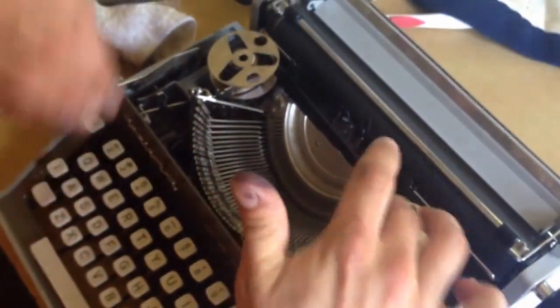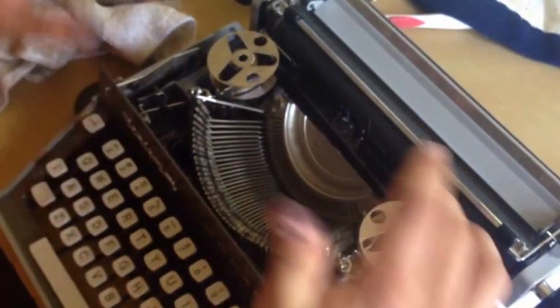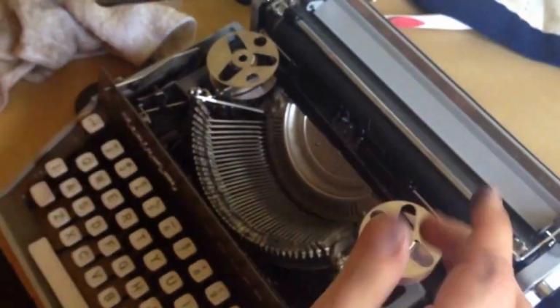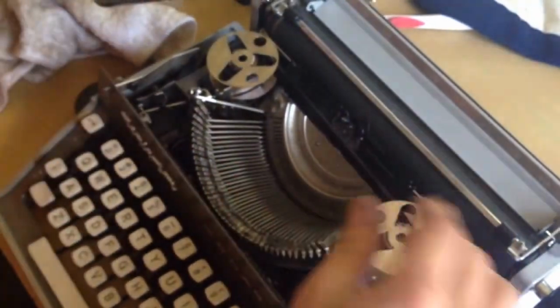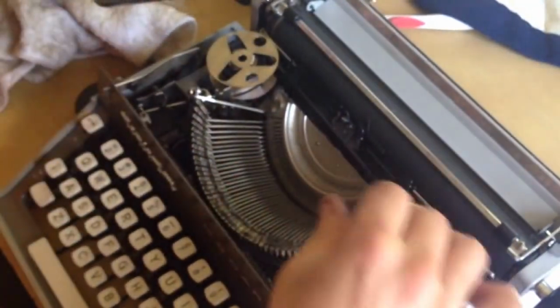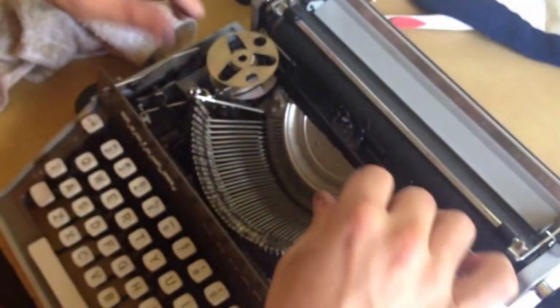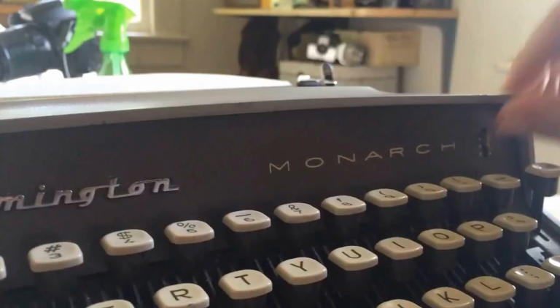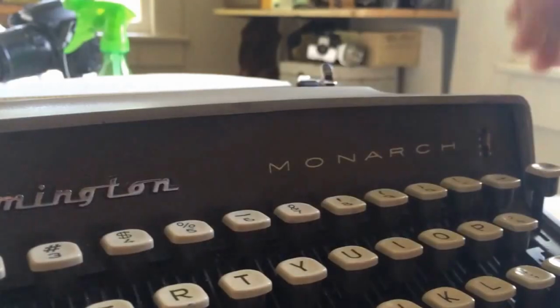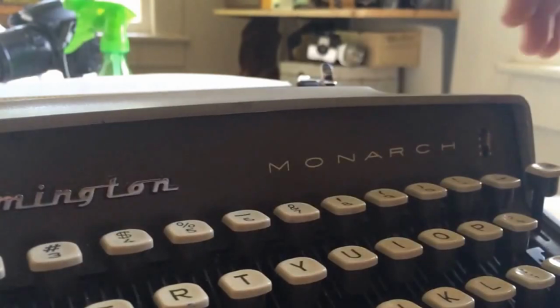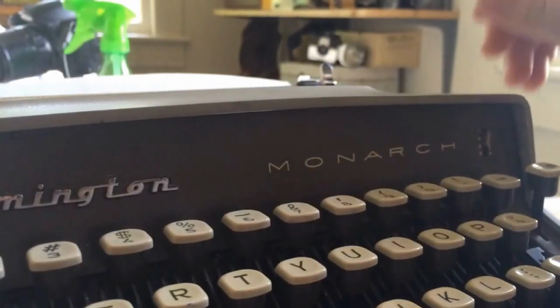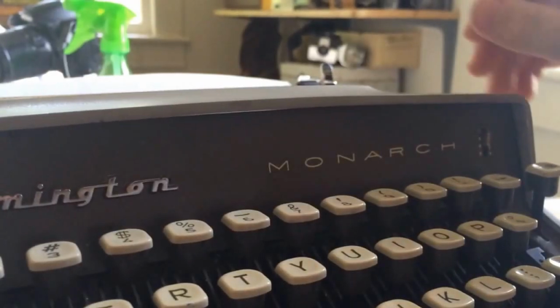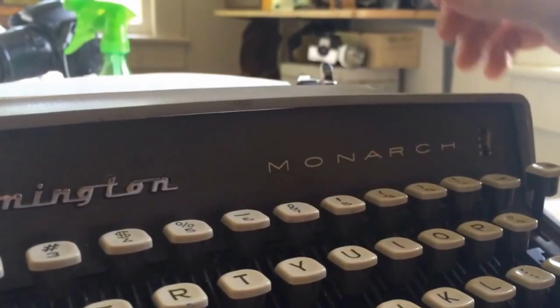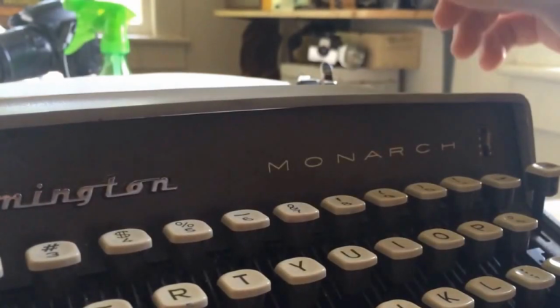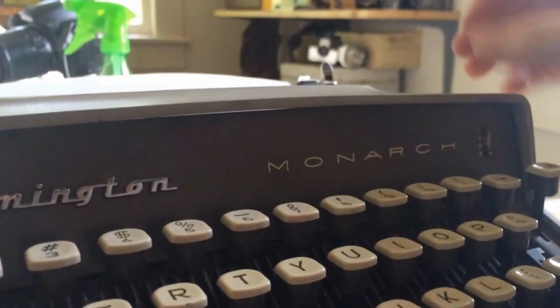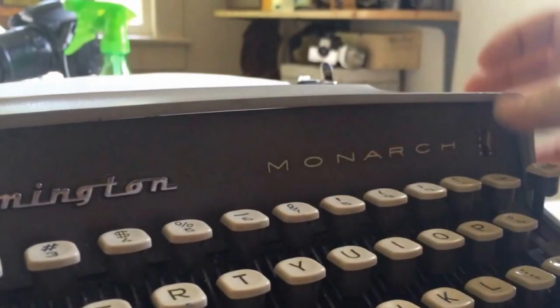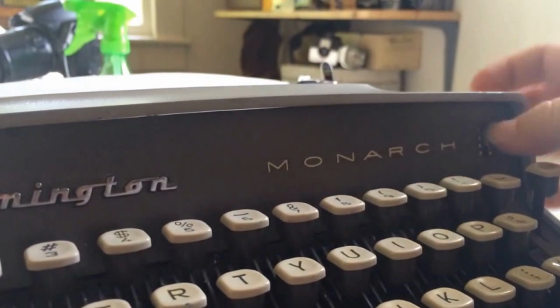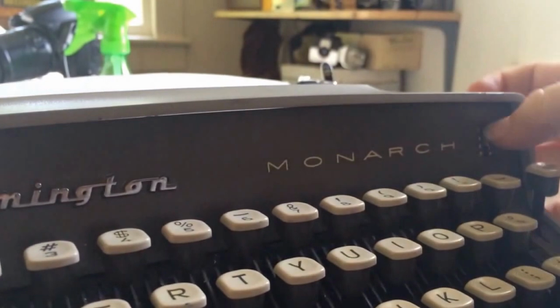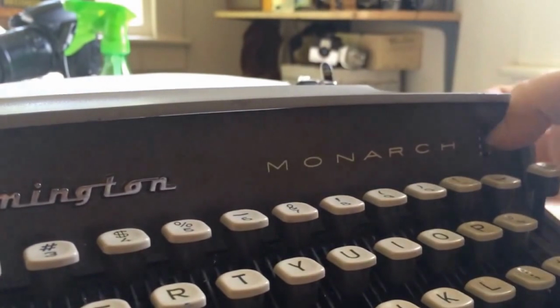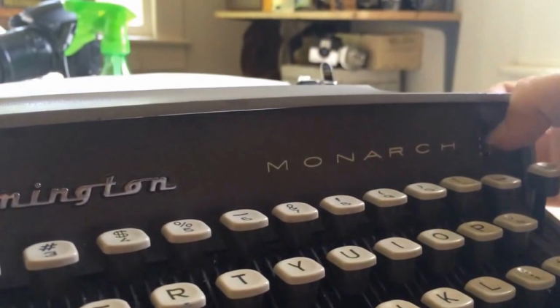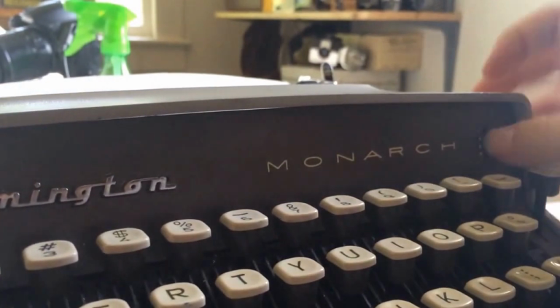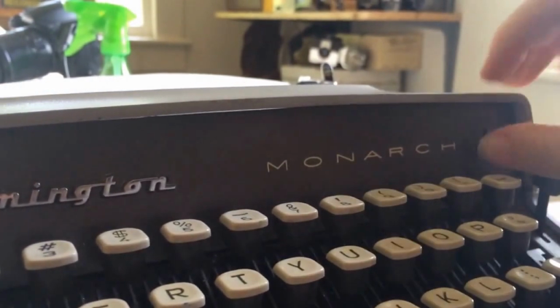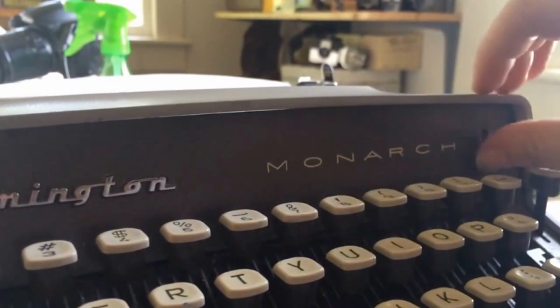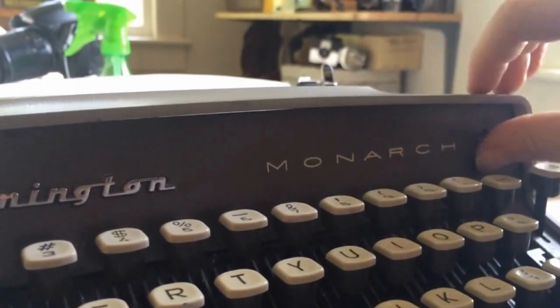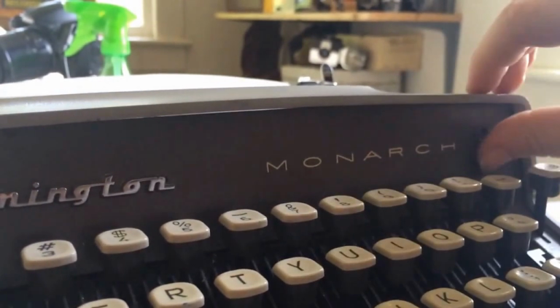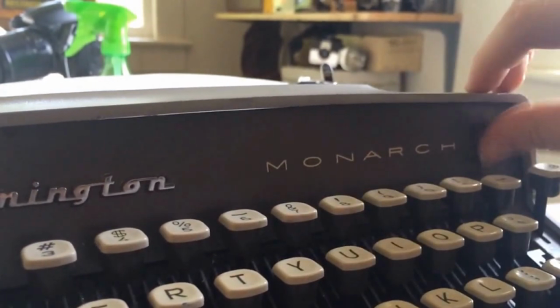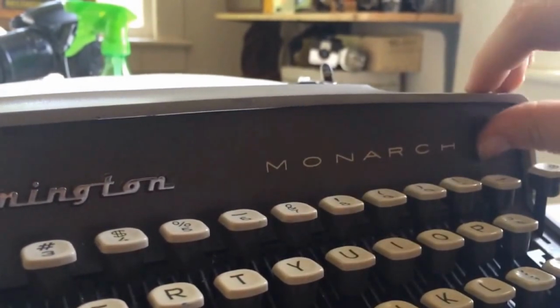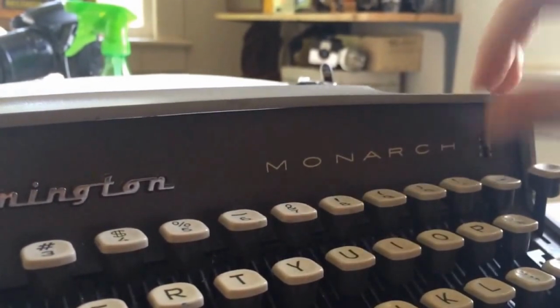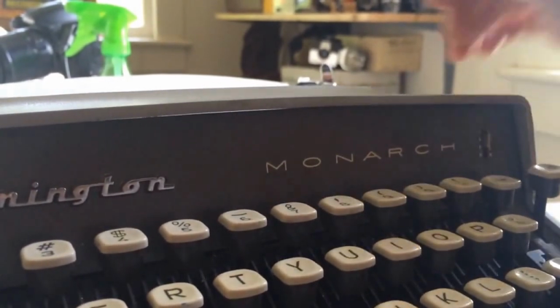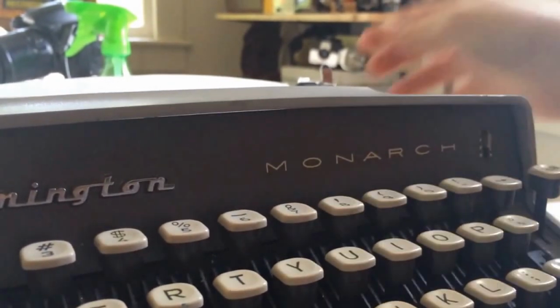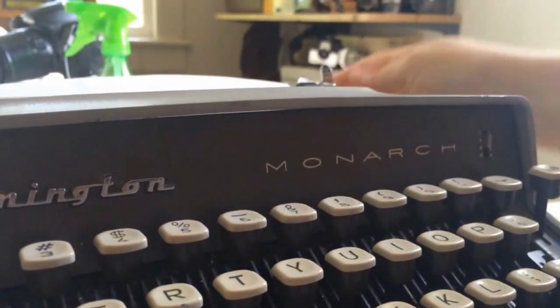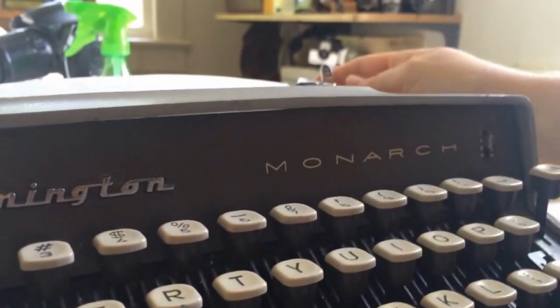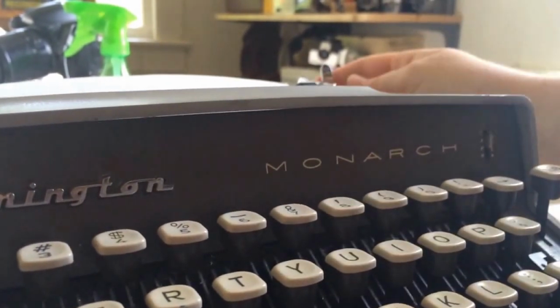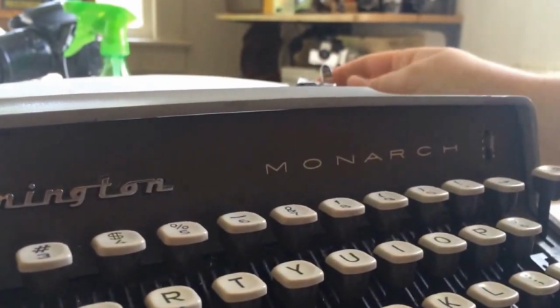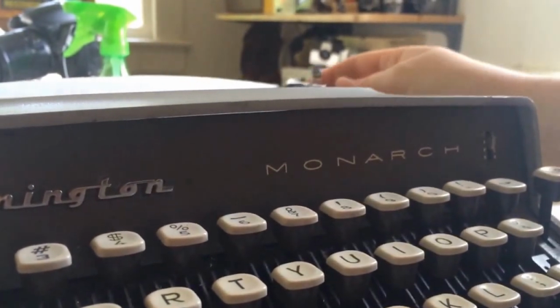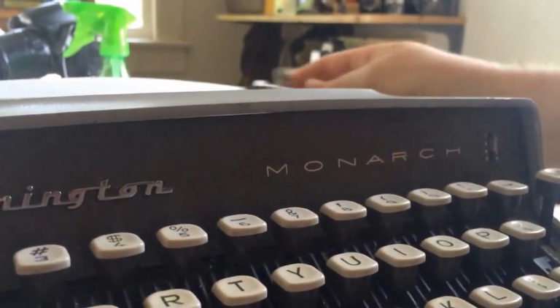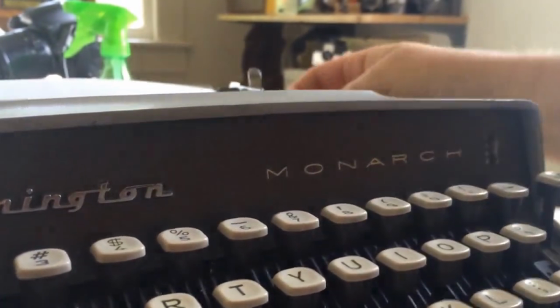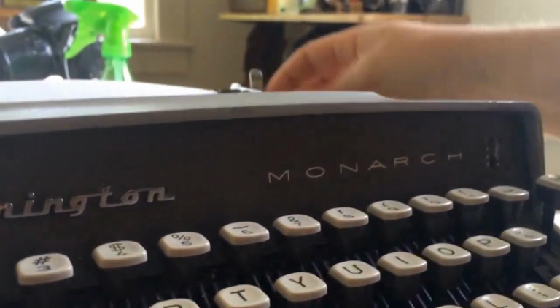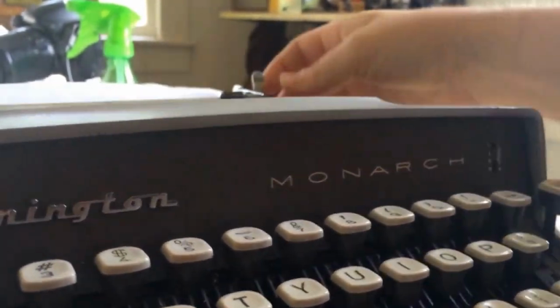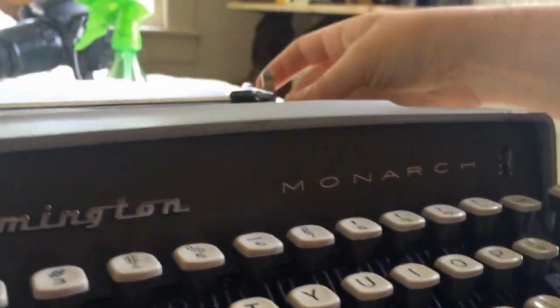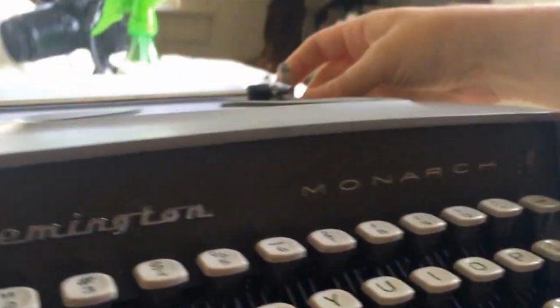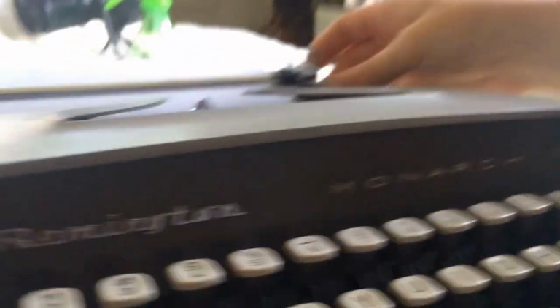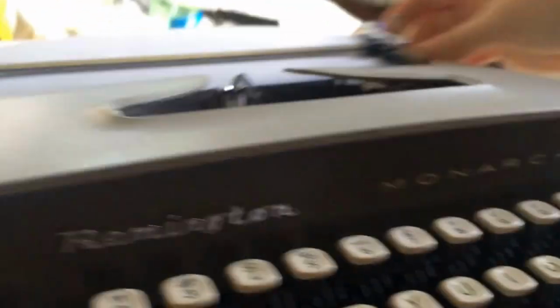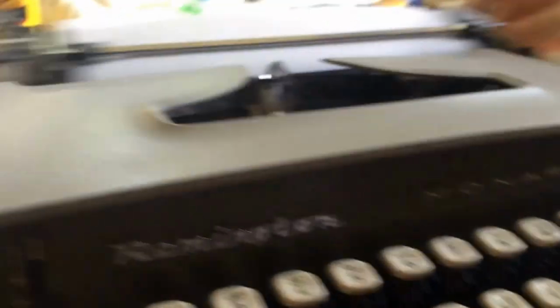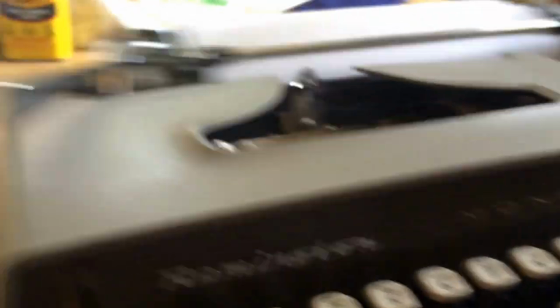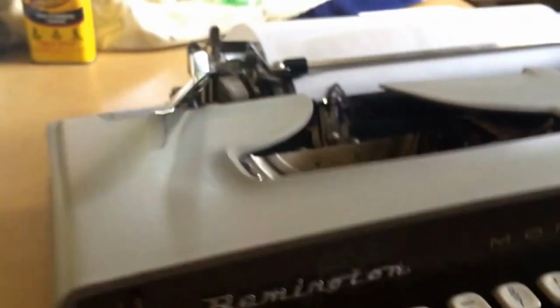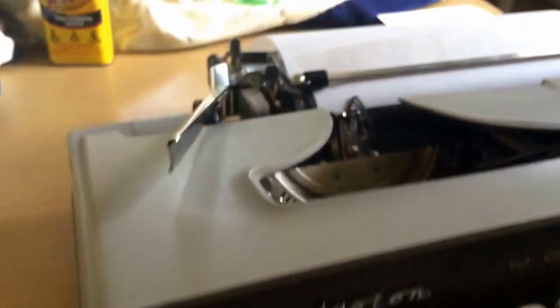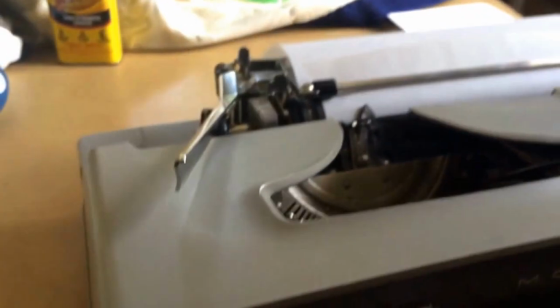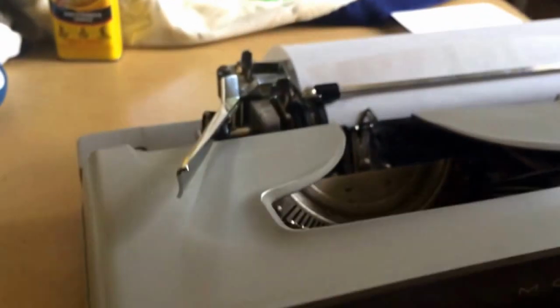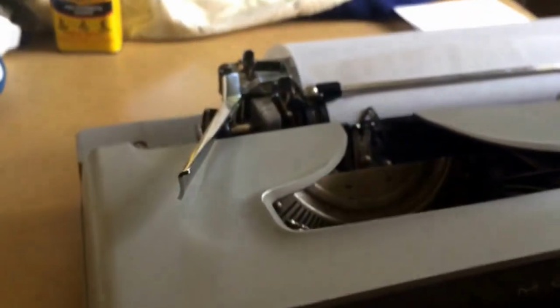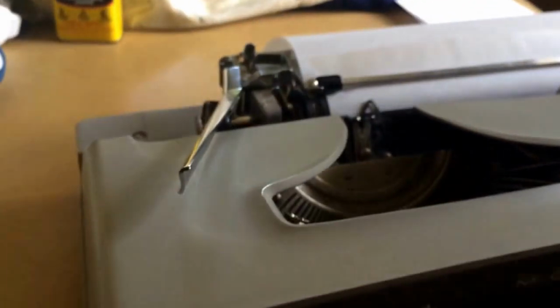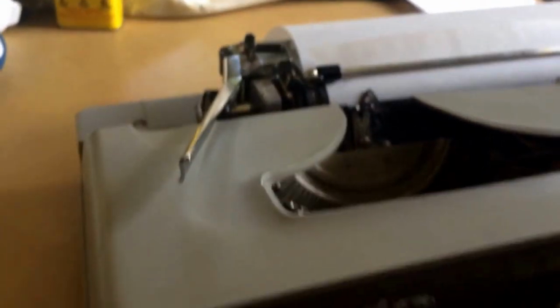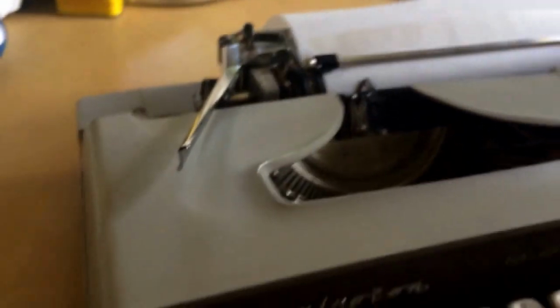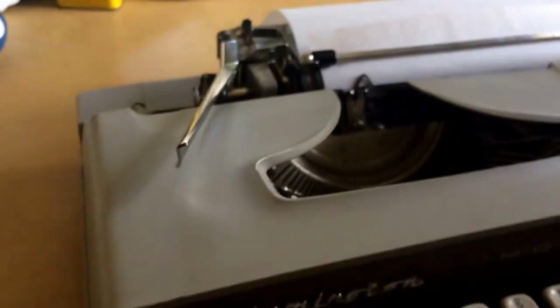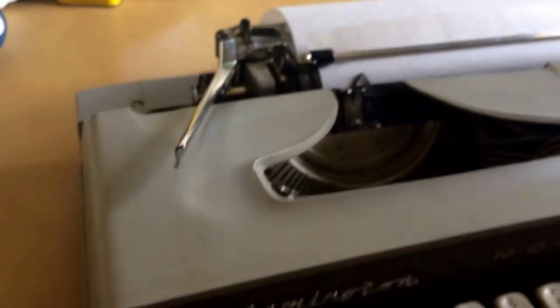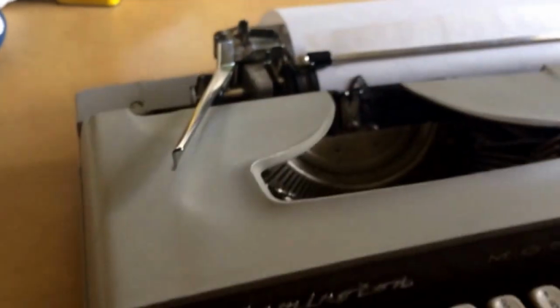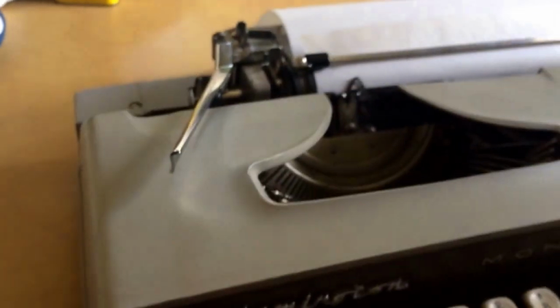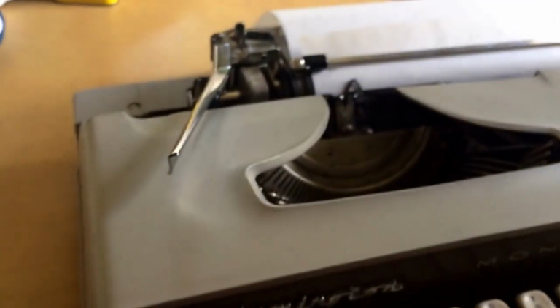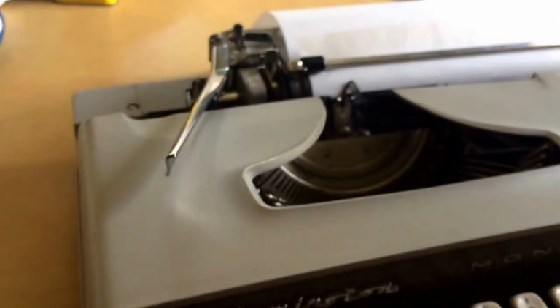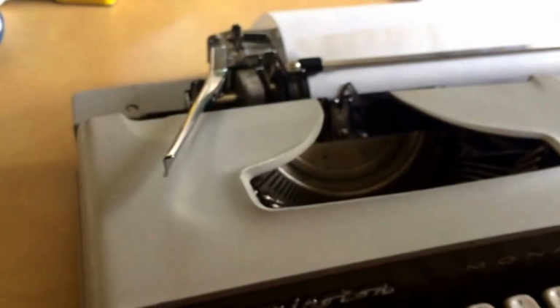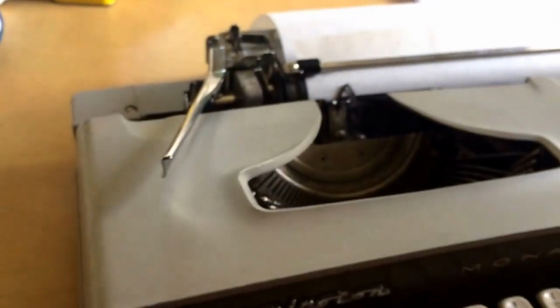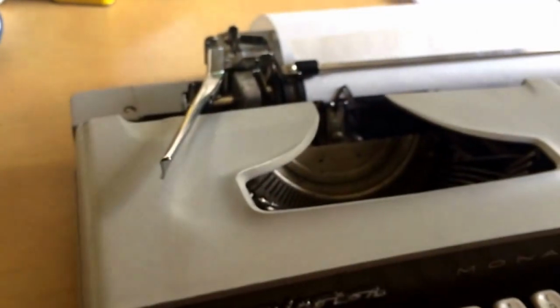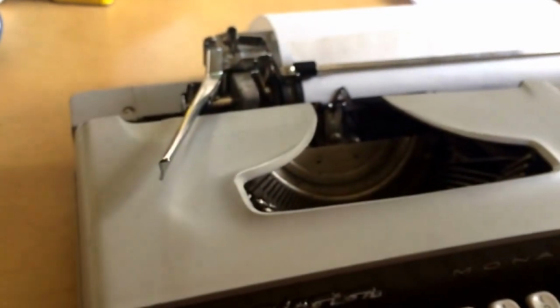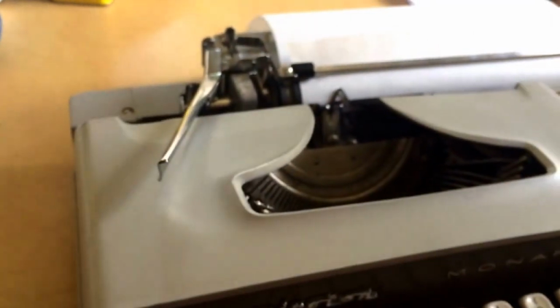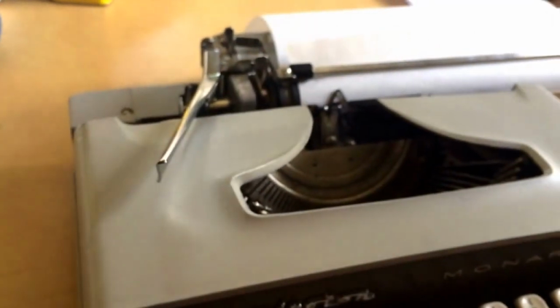The Remington Monarch has a simple carriage lock button that is located right on the front, which will lock and close the carriage.